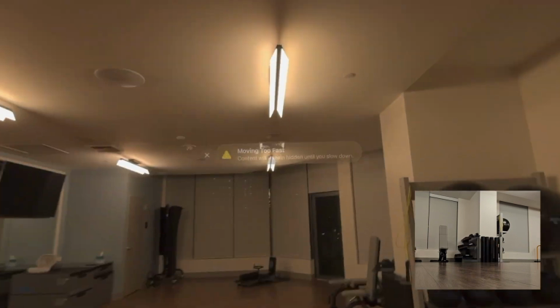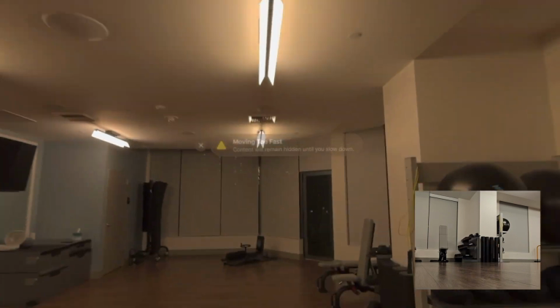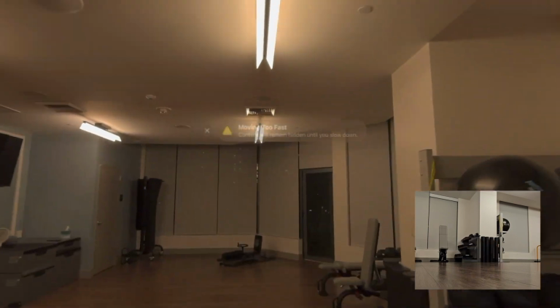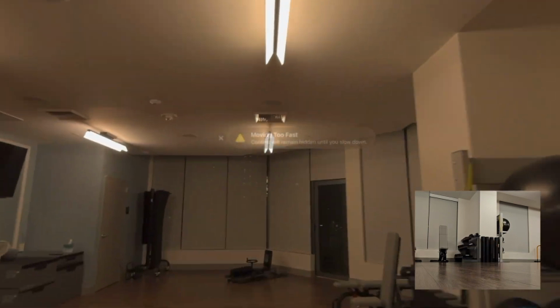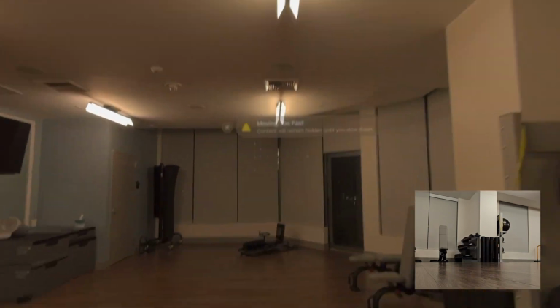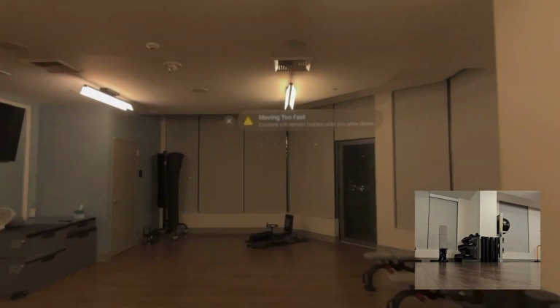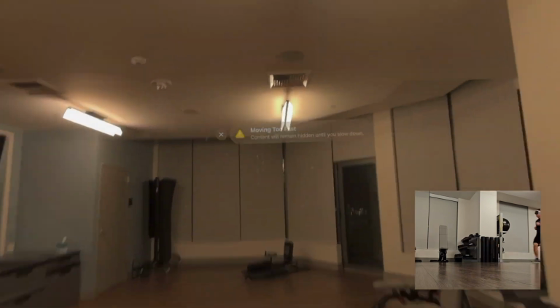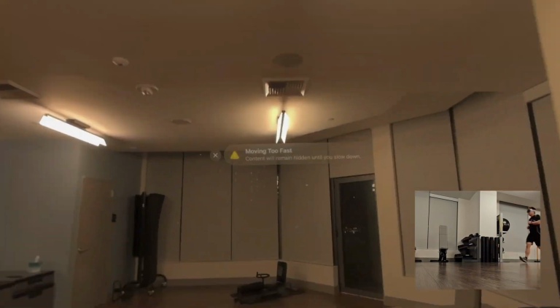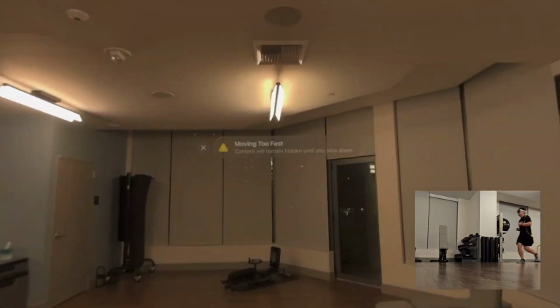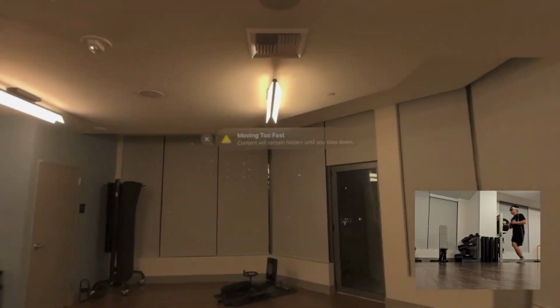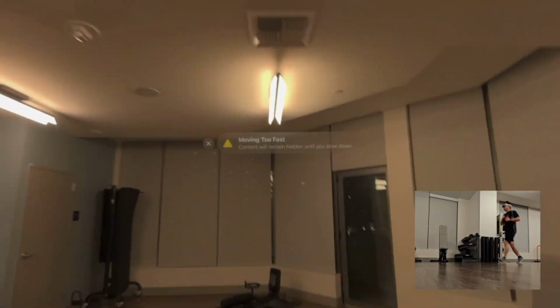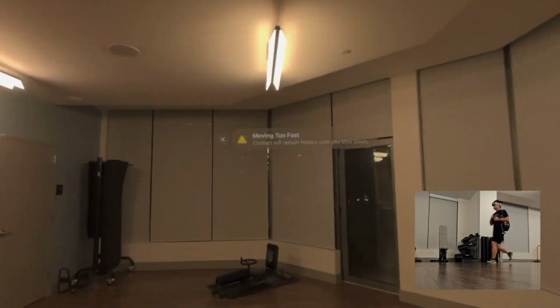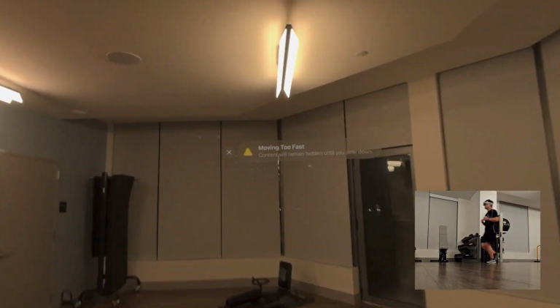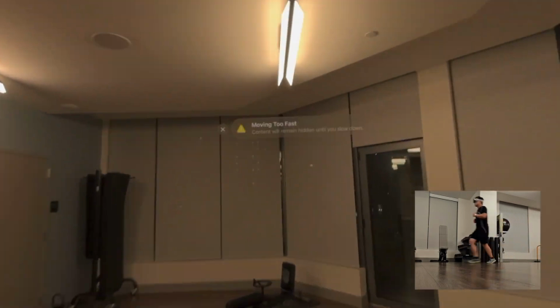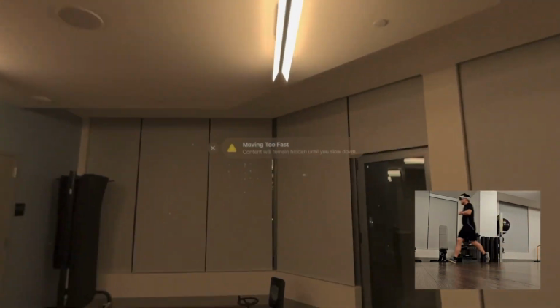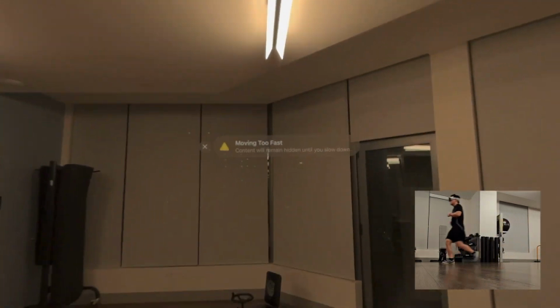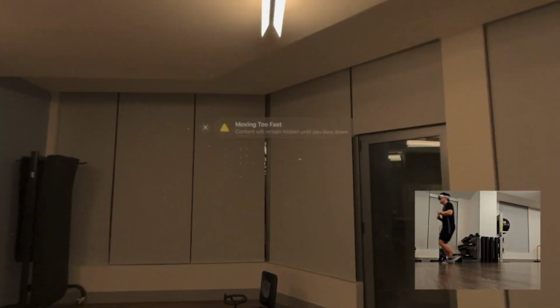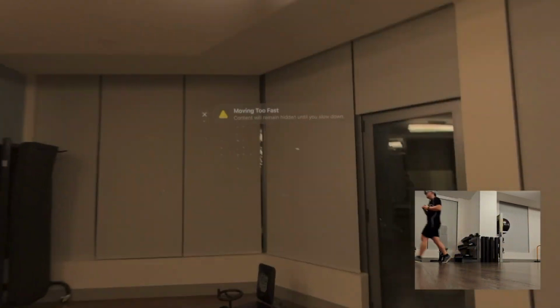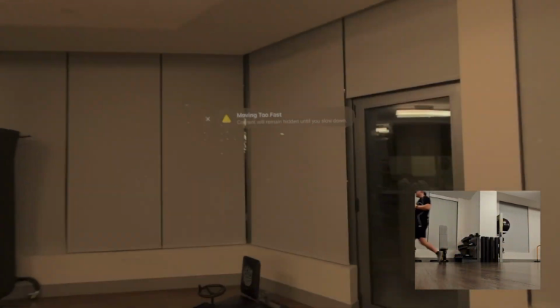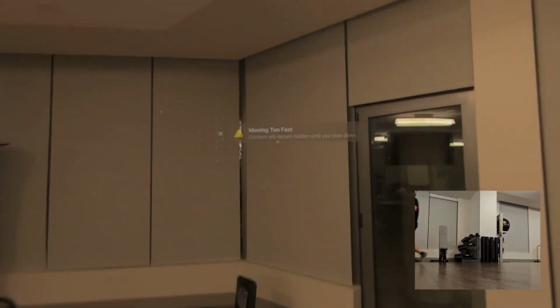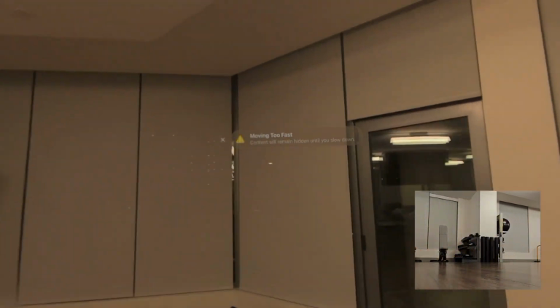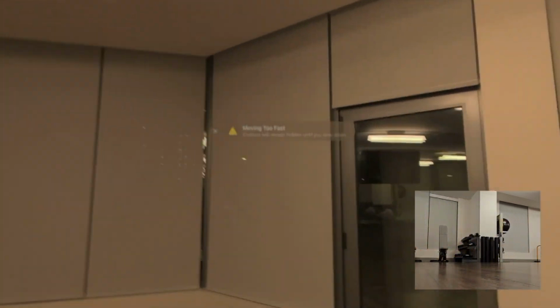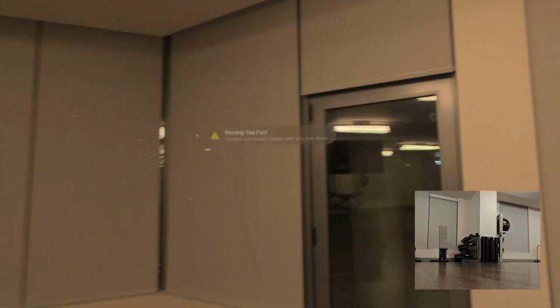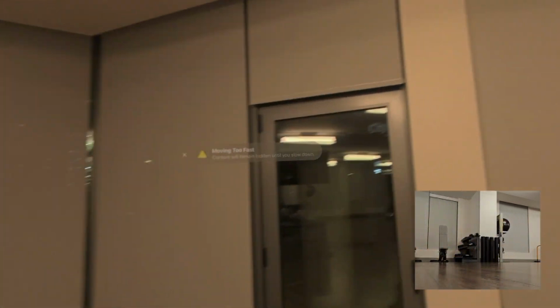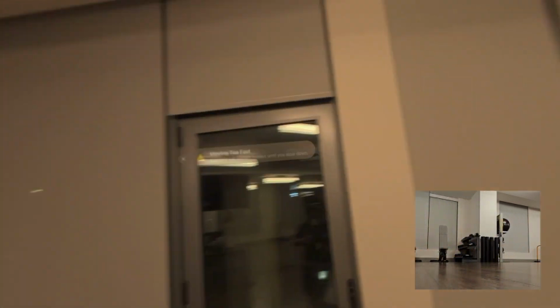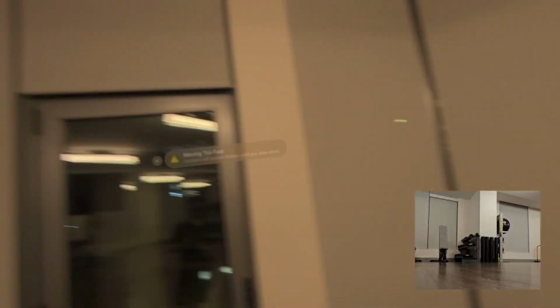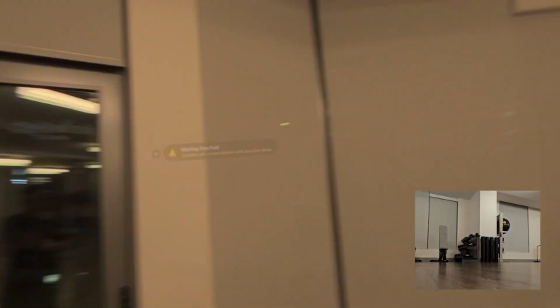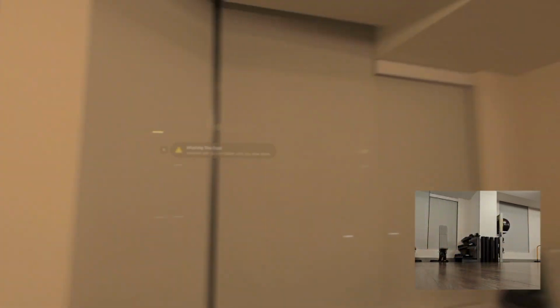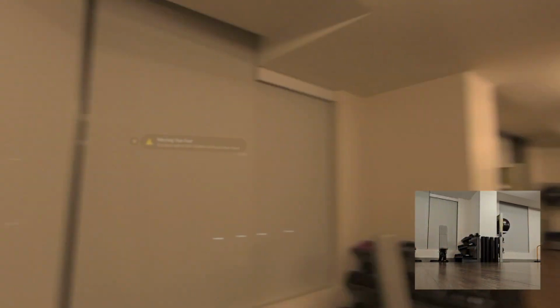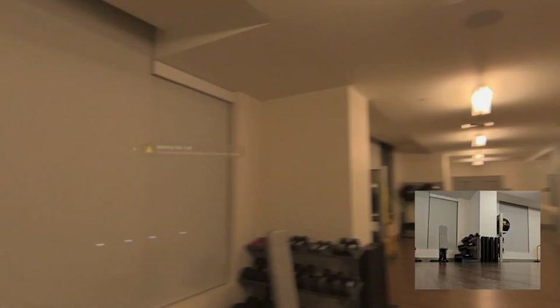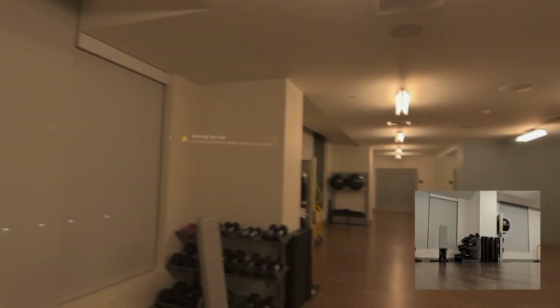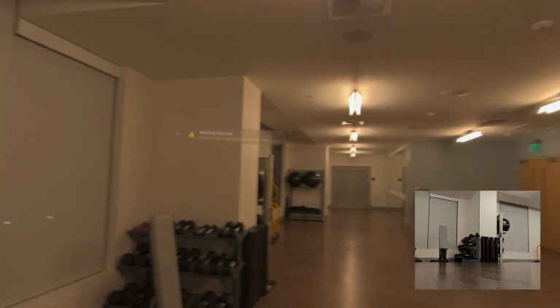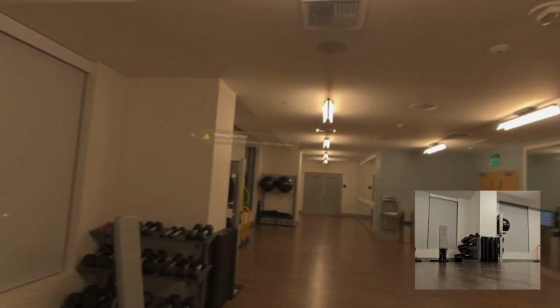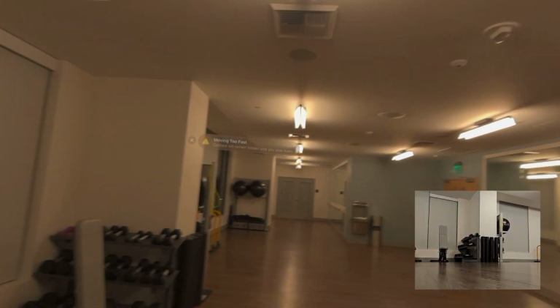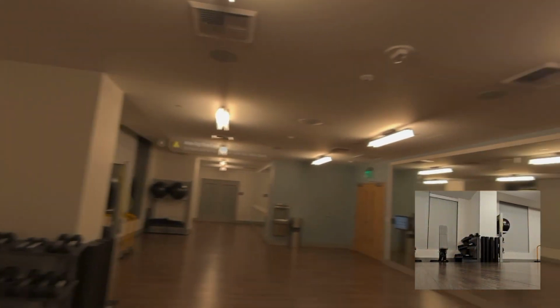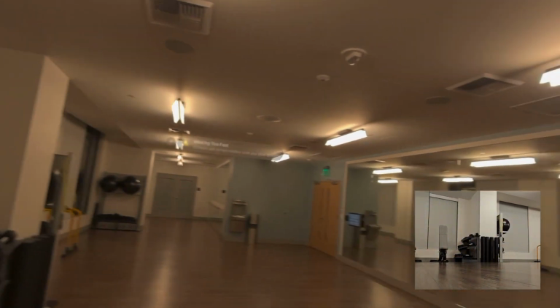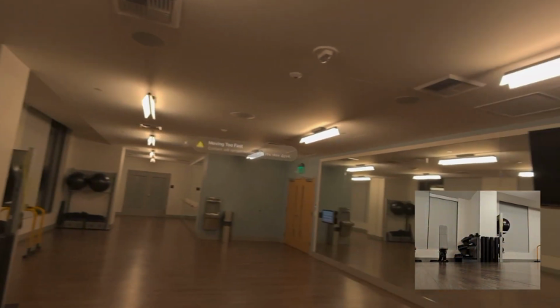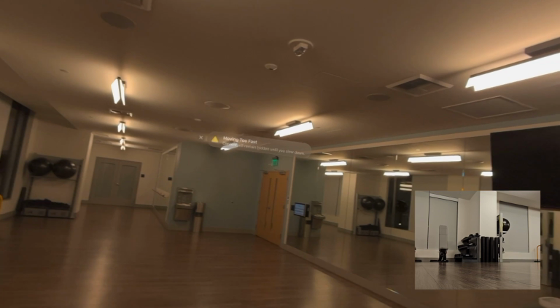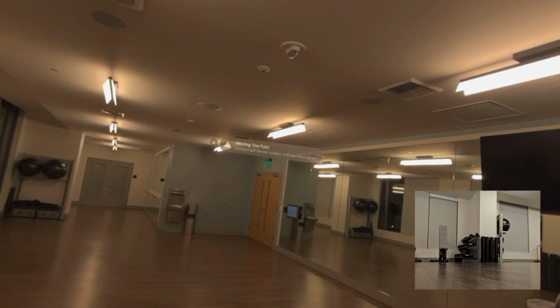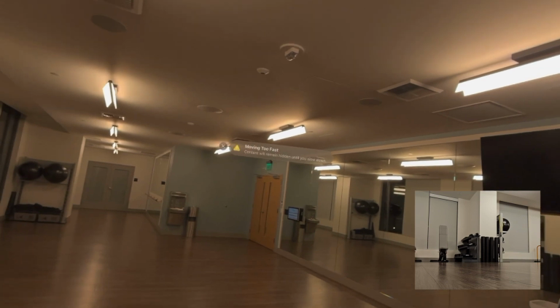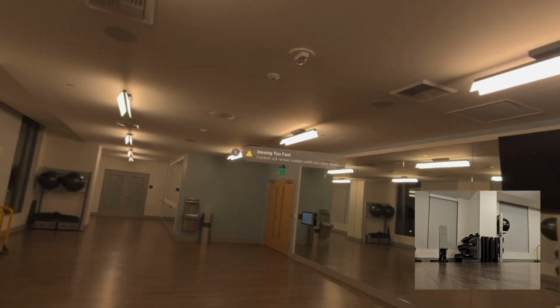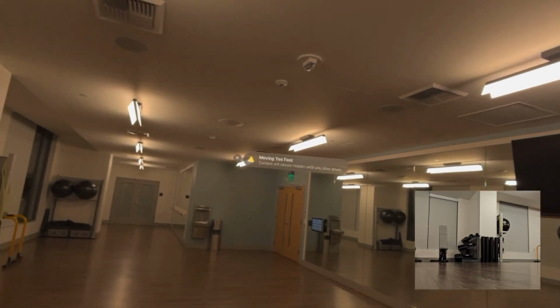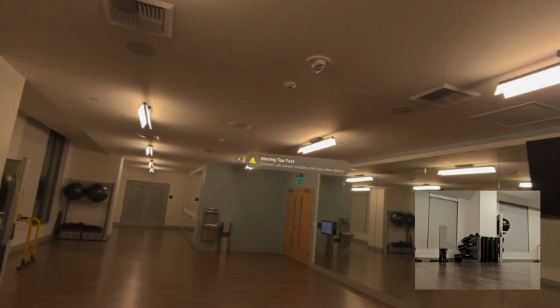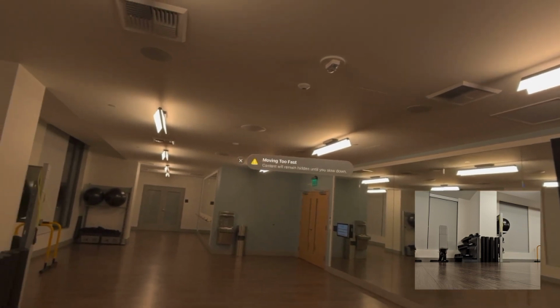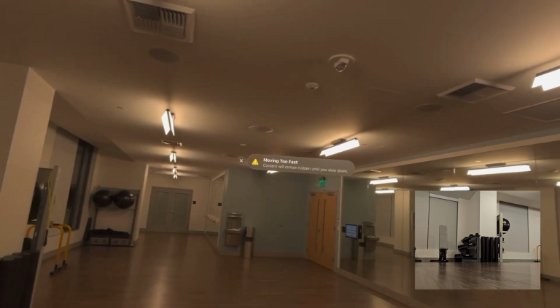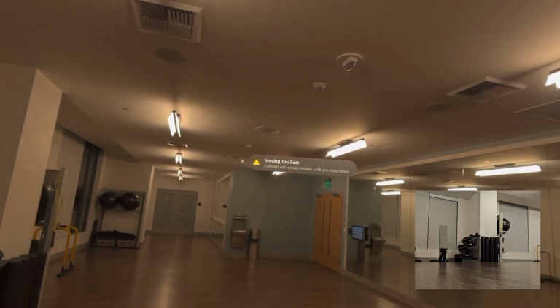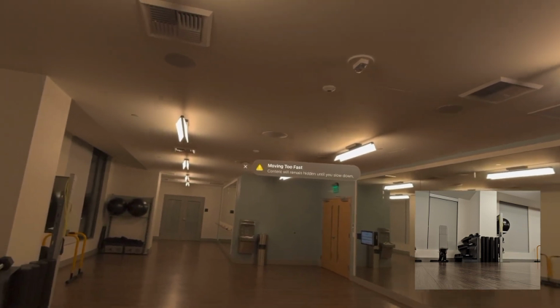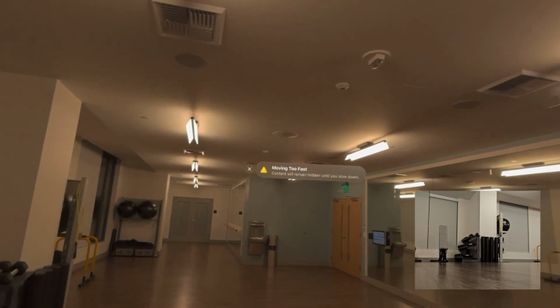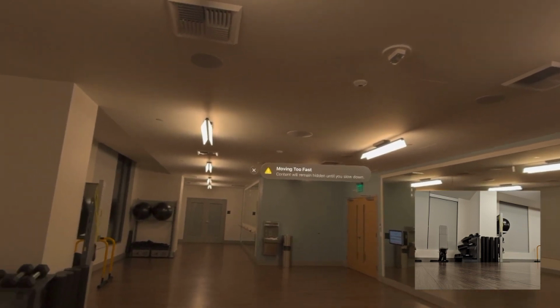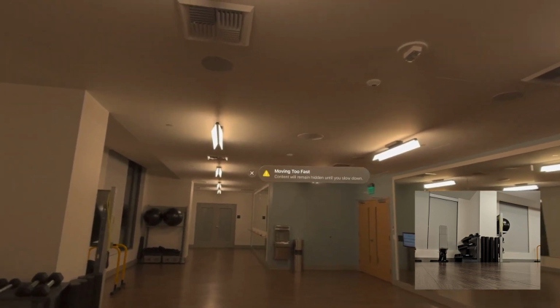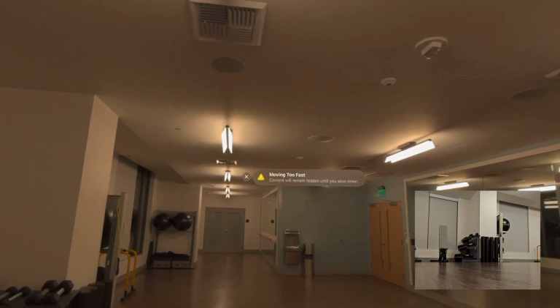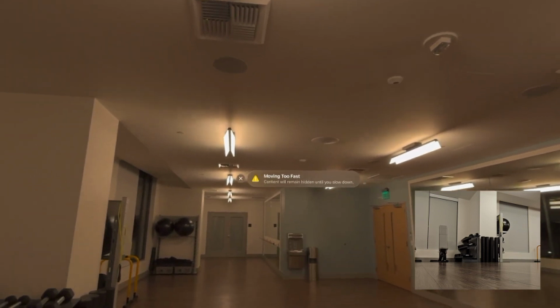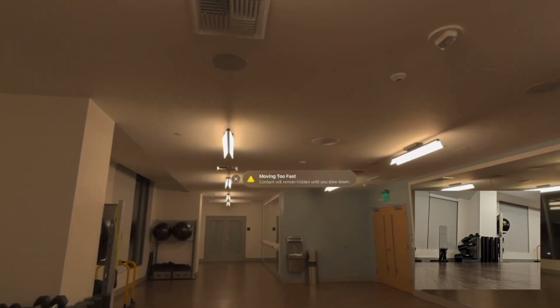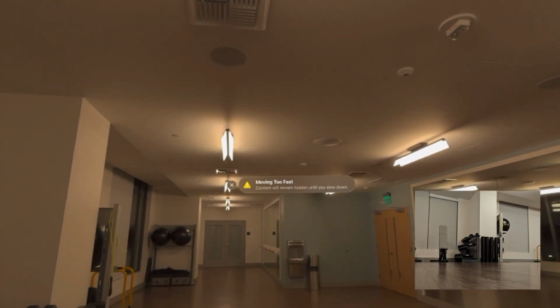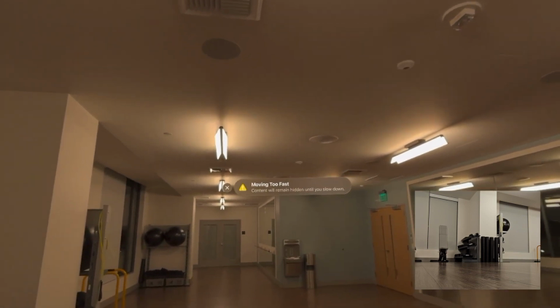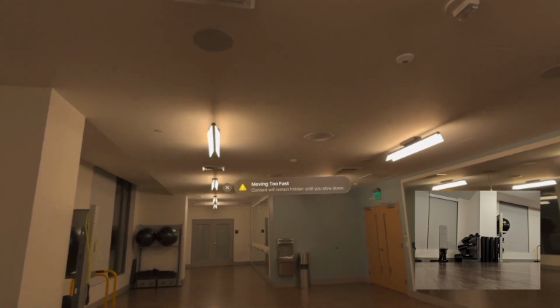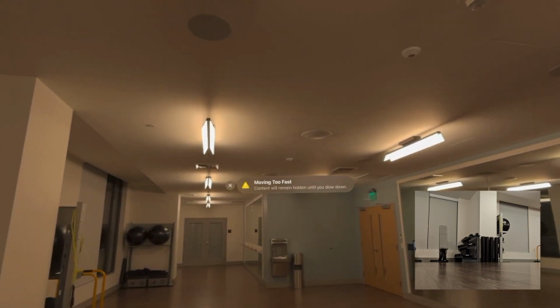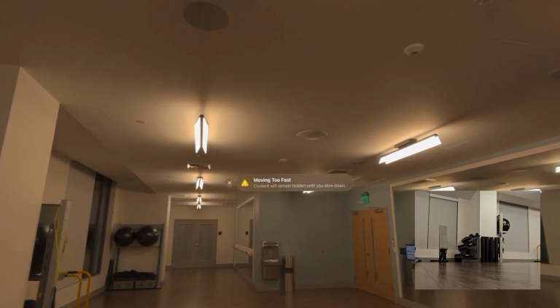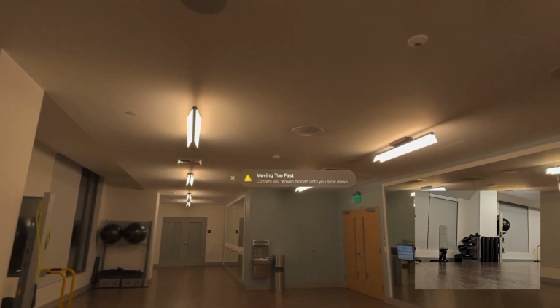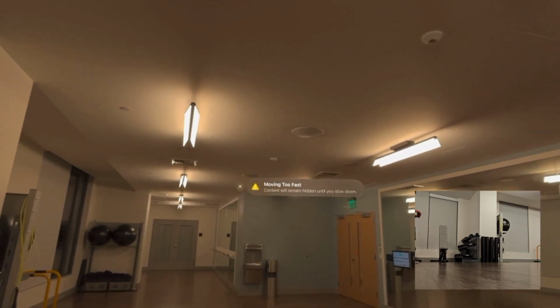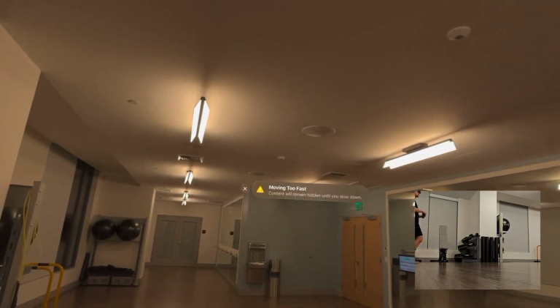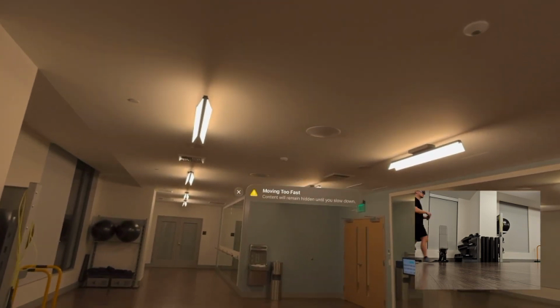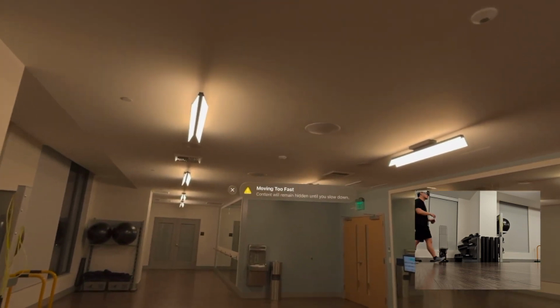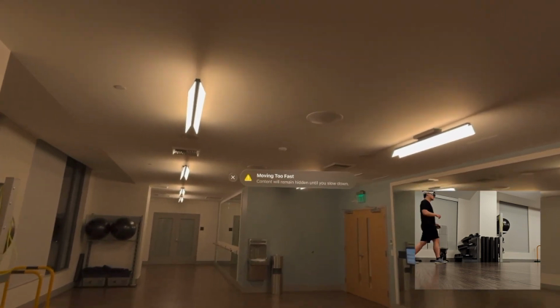For tracking running, I just considered the horizontal movement of the headset, though you can see that the windows disappear if you actually try to run, for safety reasons.